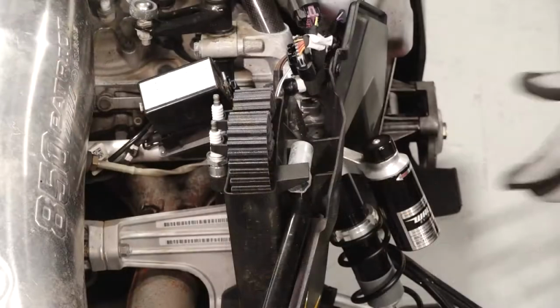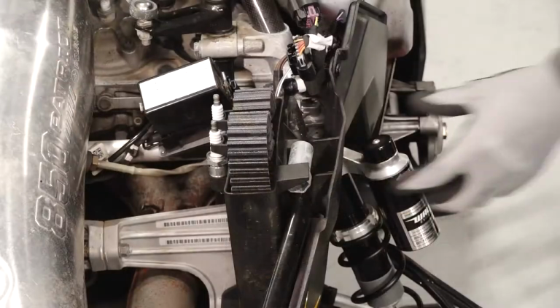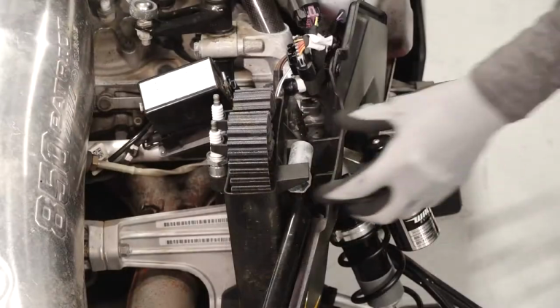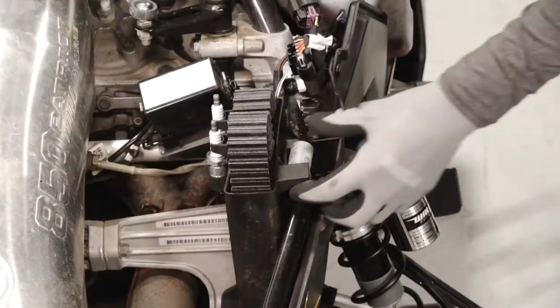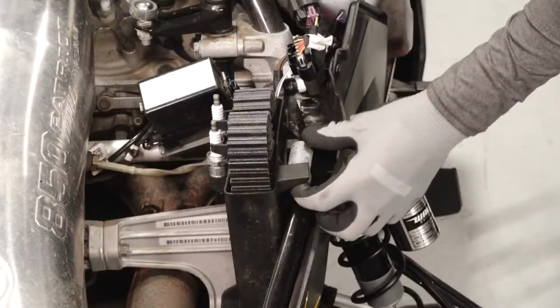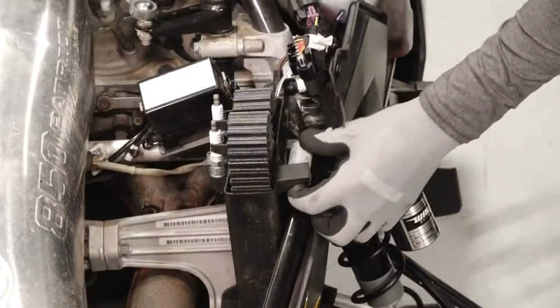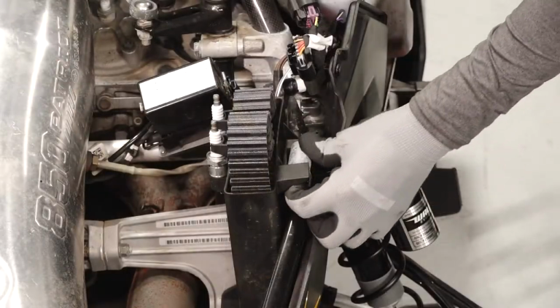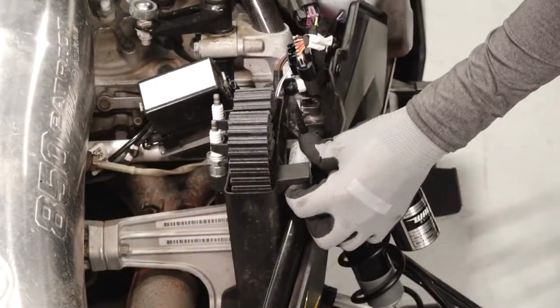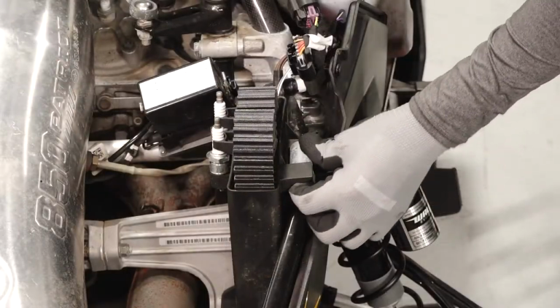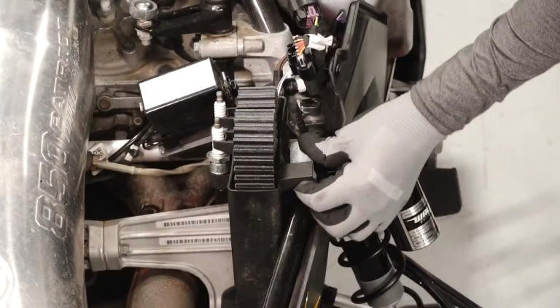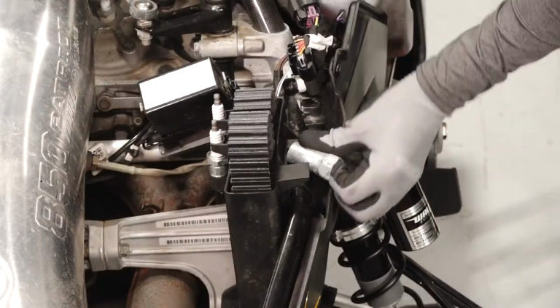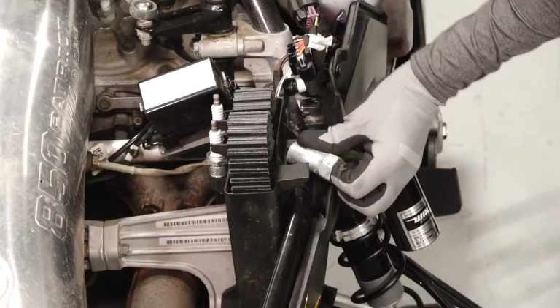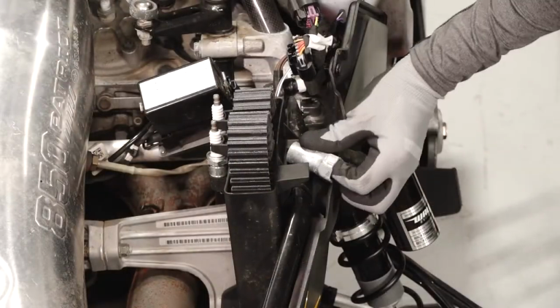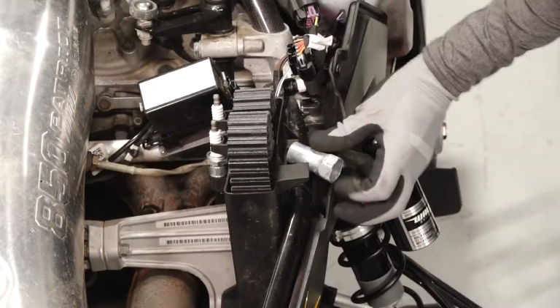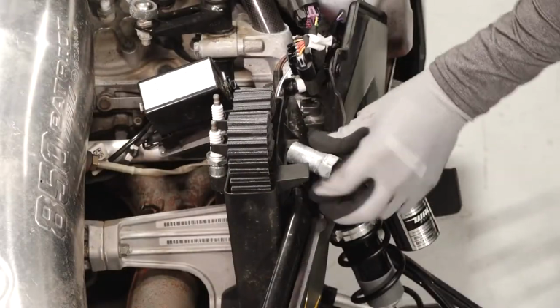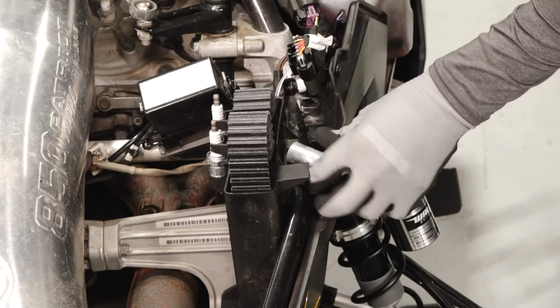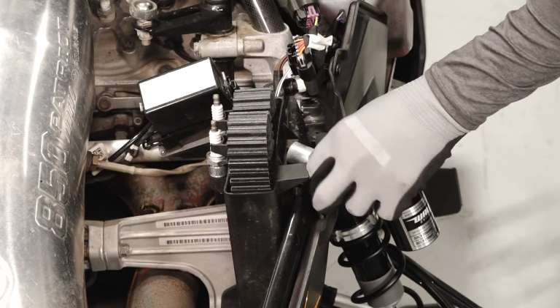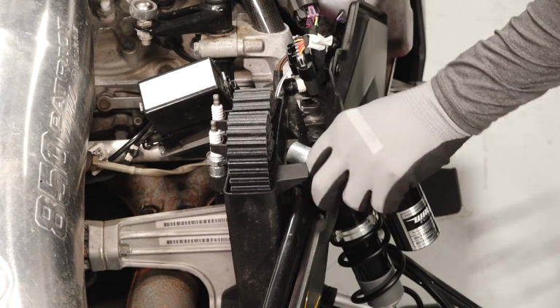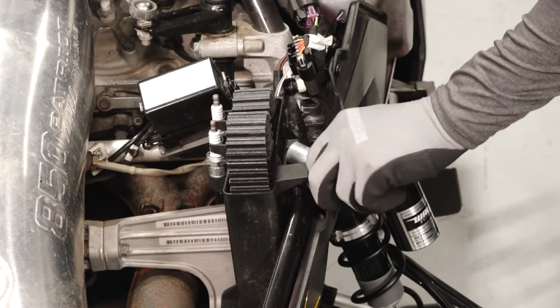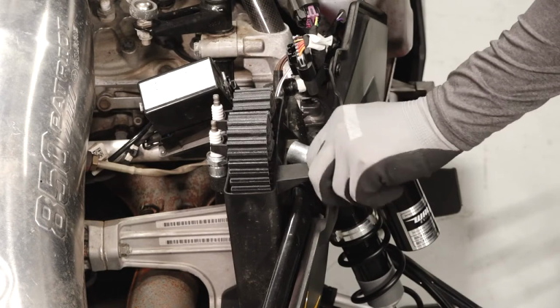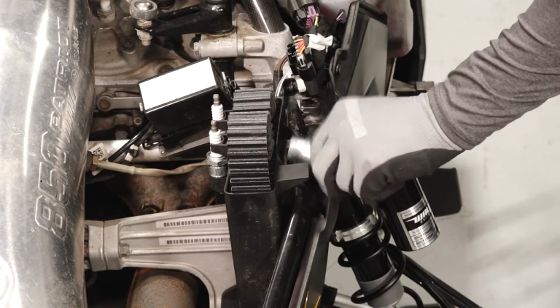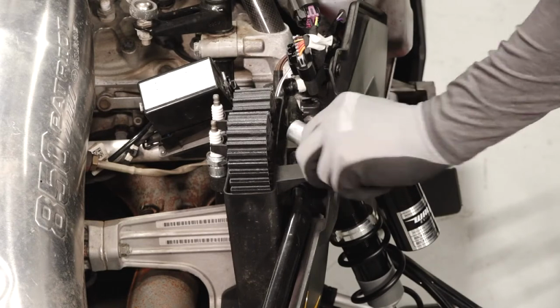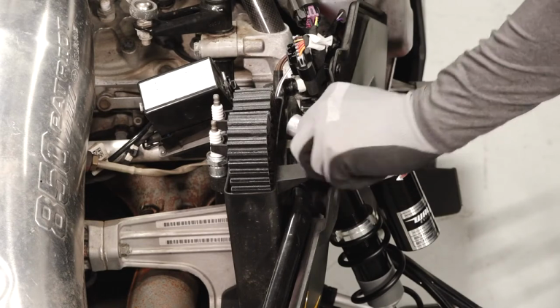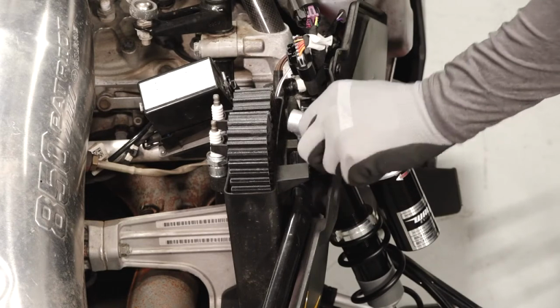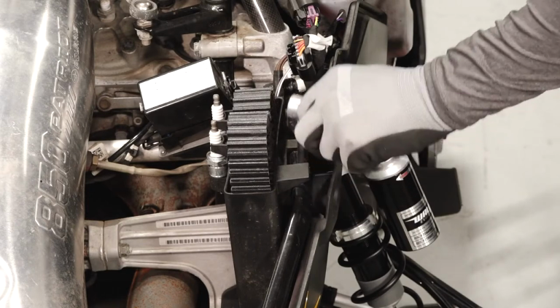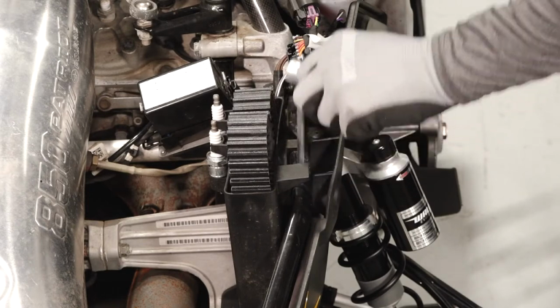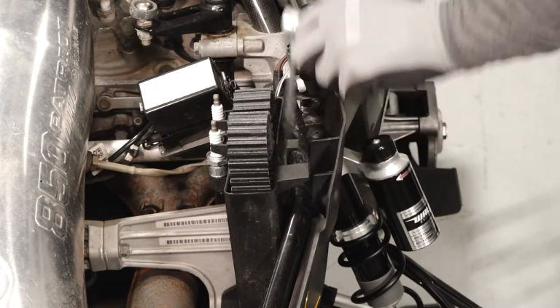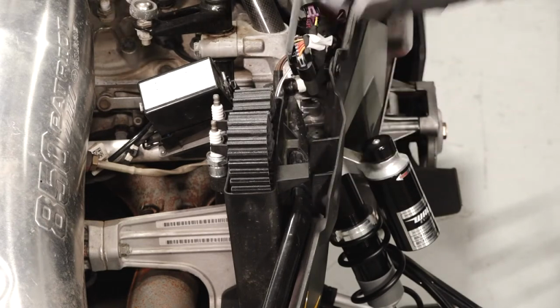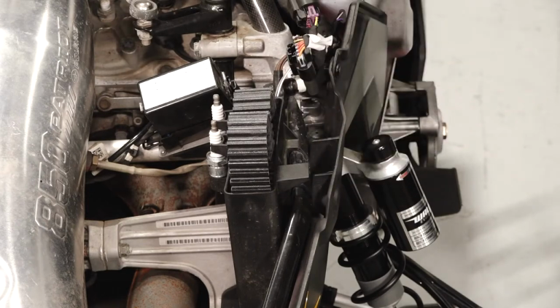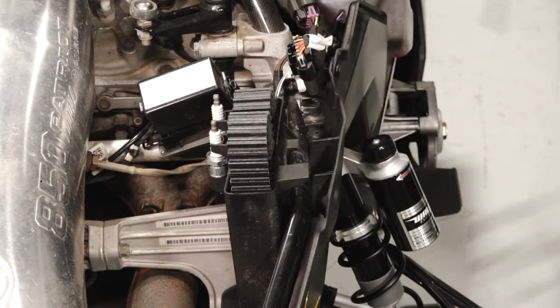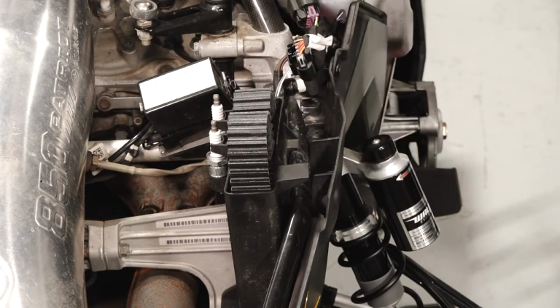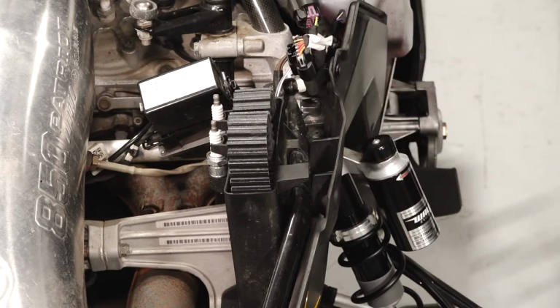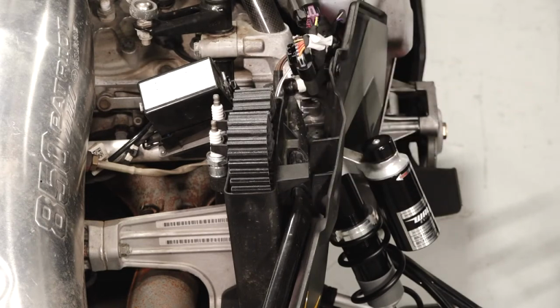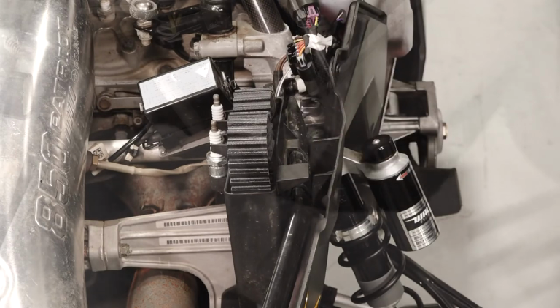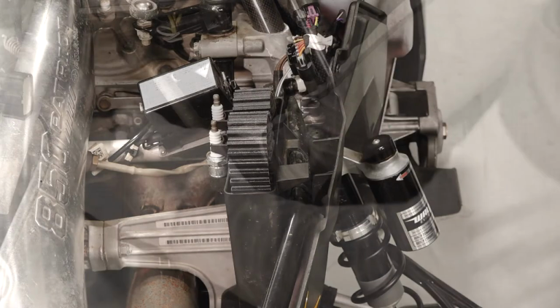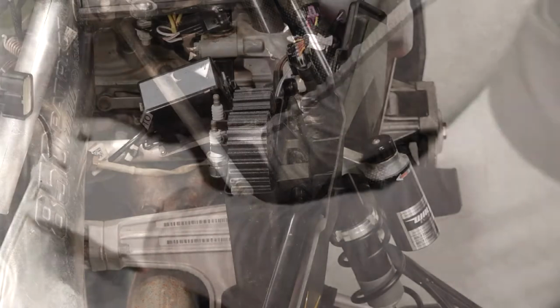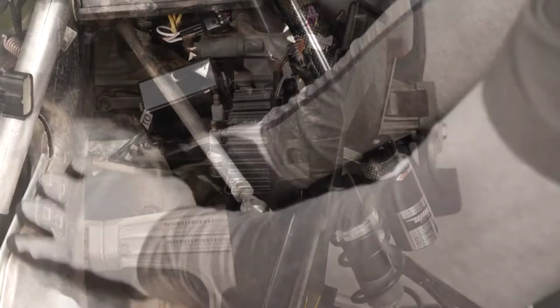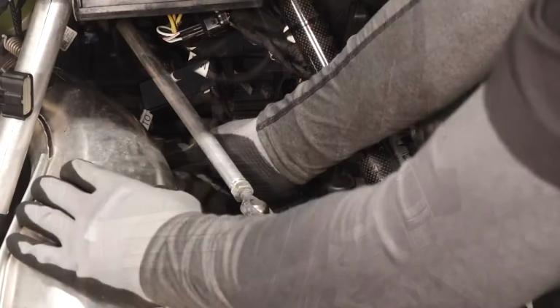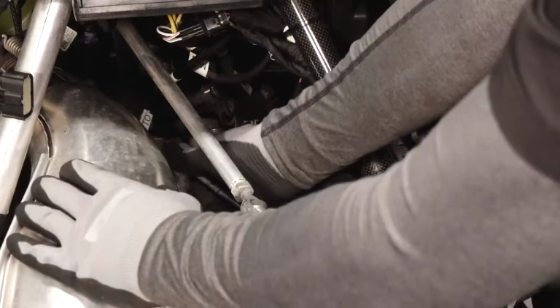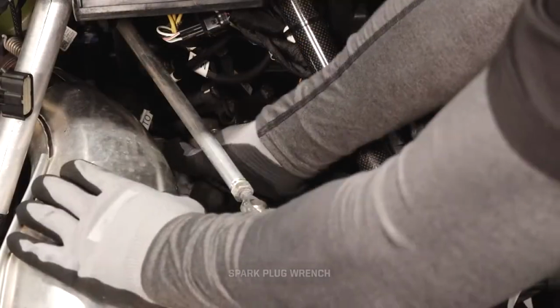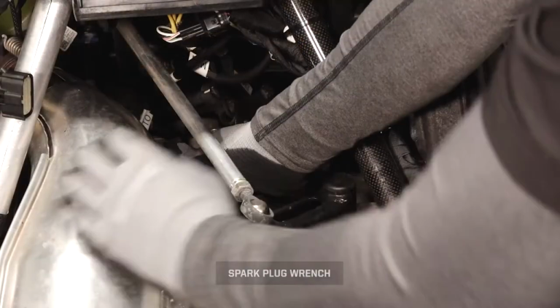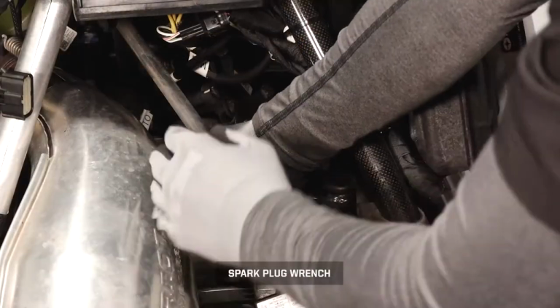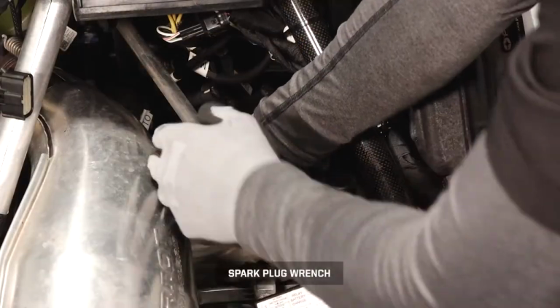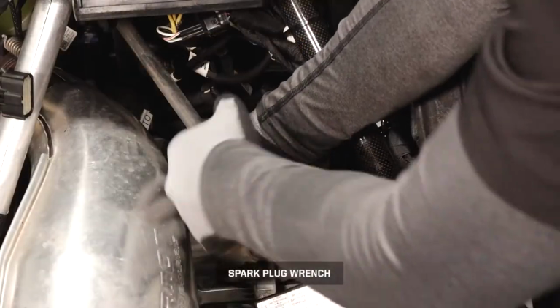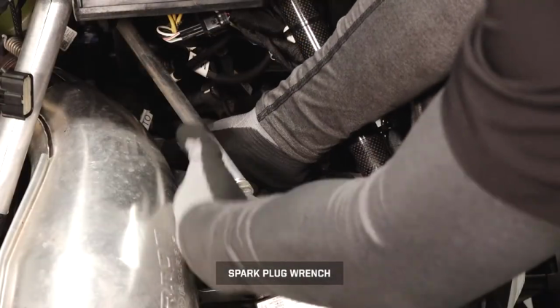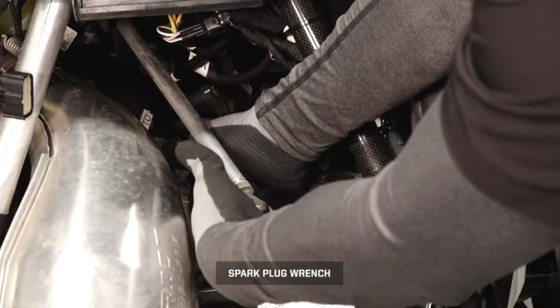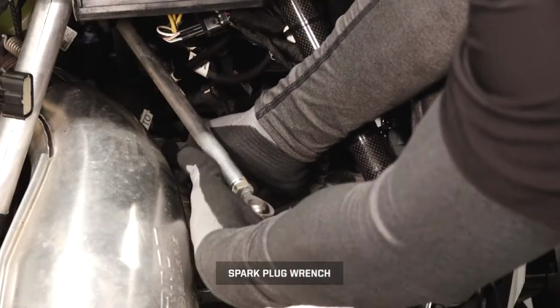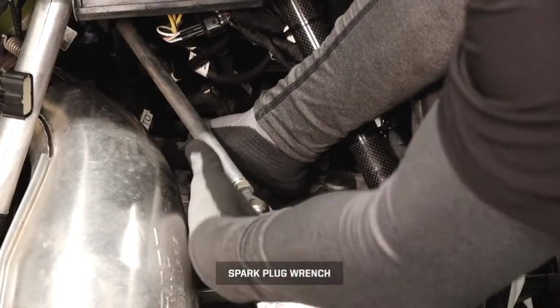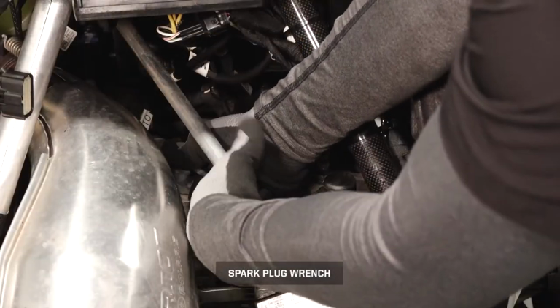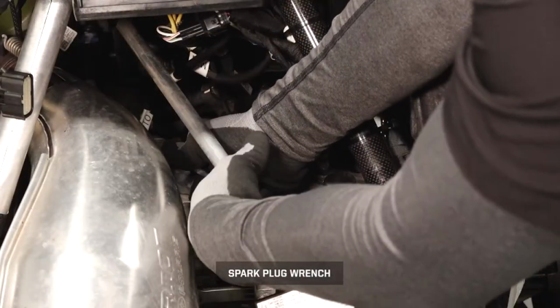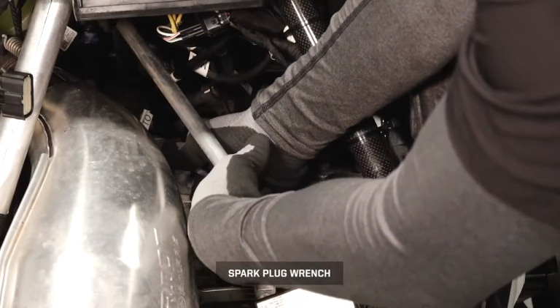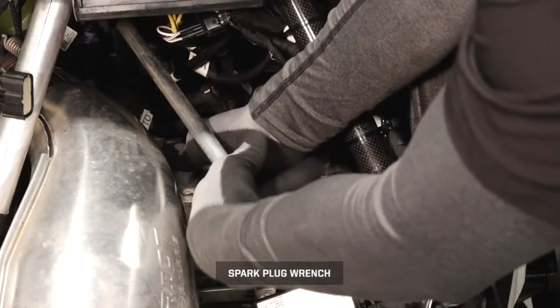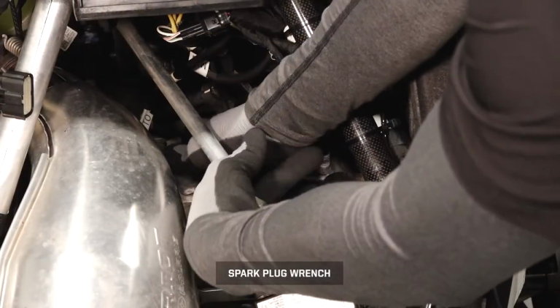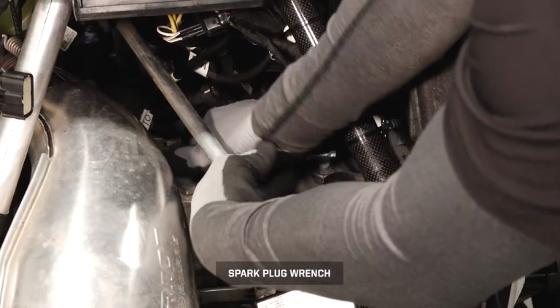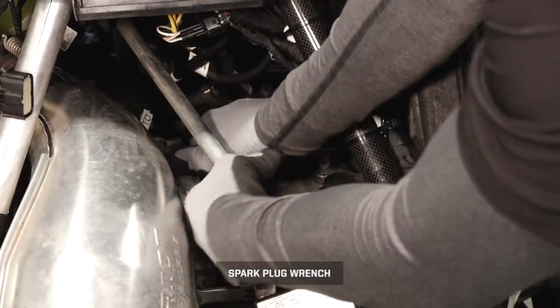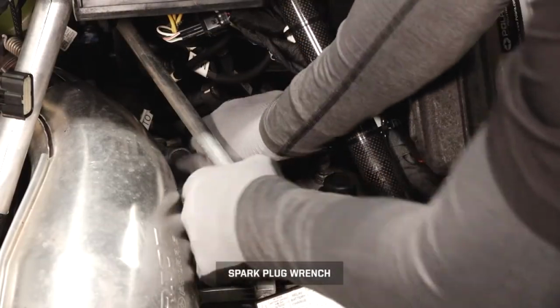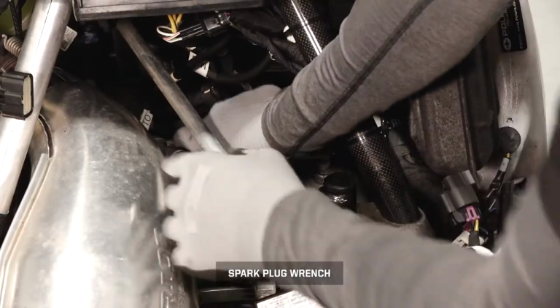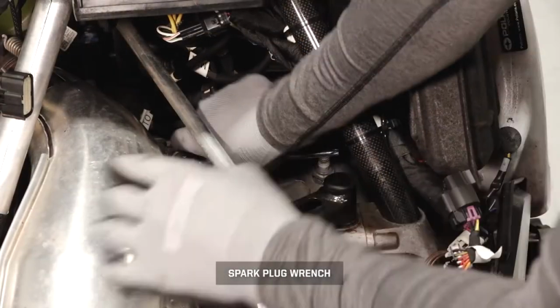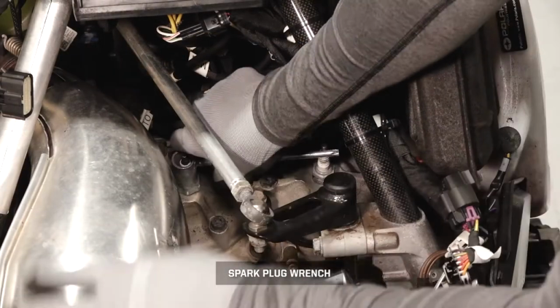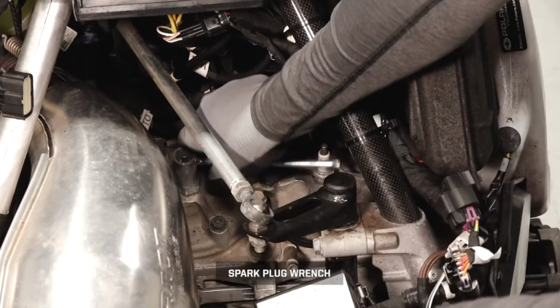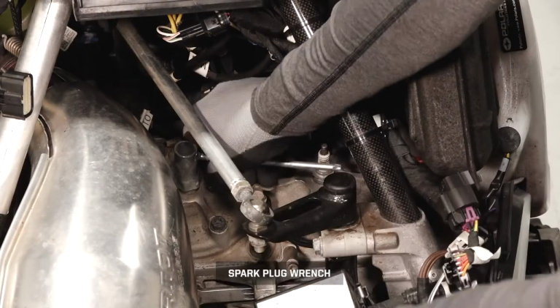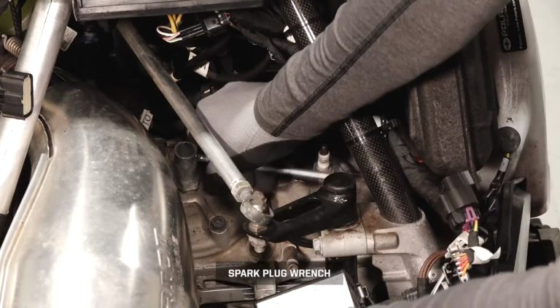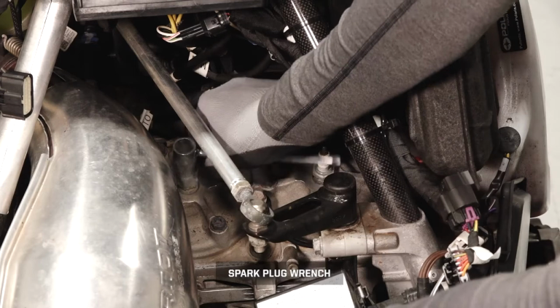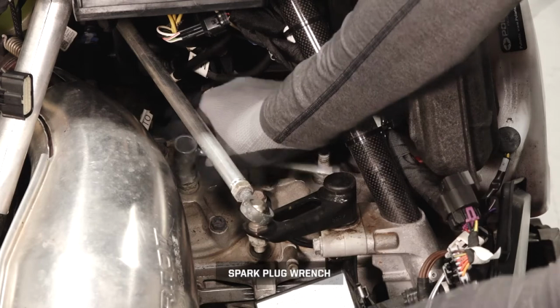Next, remove the spark plug wrench from the spark plug holder. Then loosen the two spark plugs and remove from the vehicle.